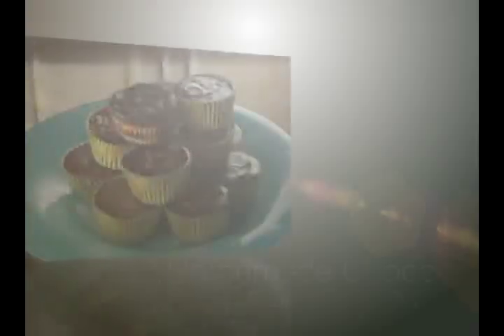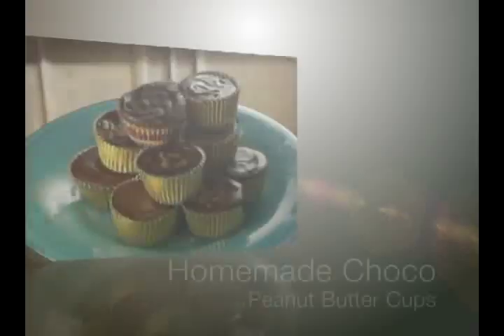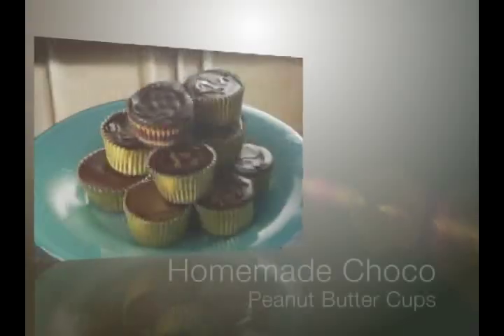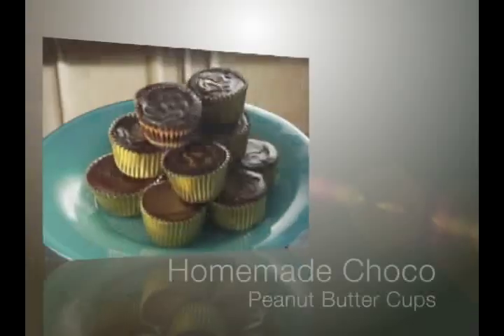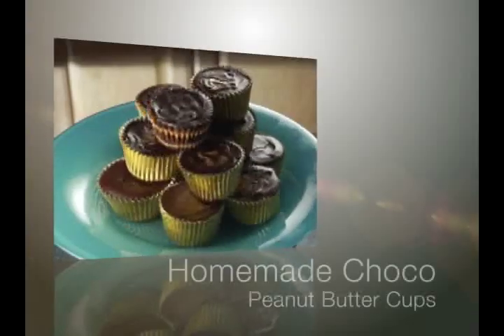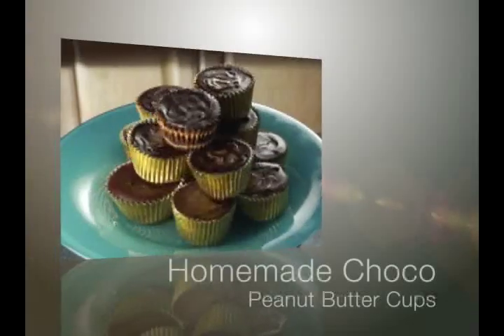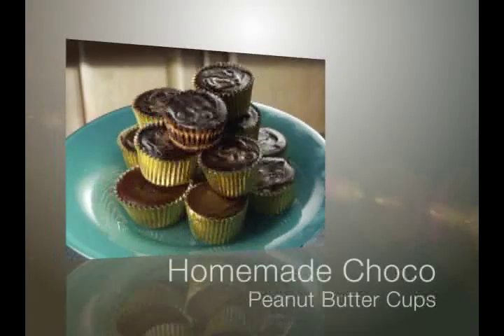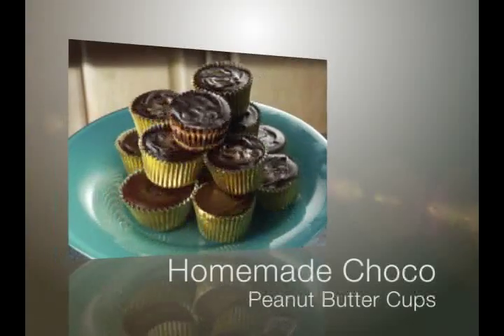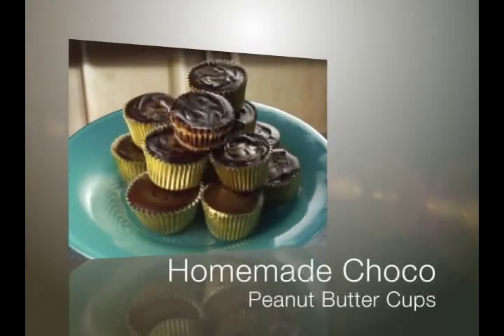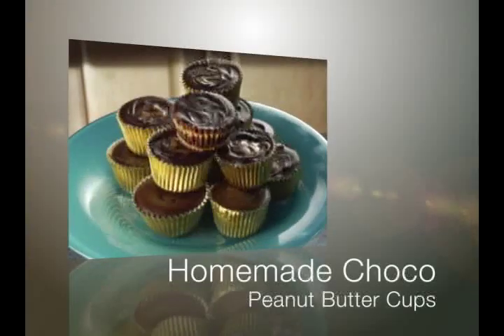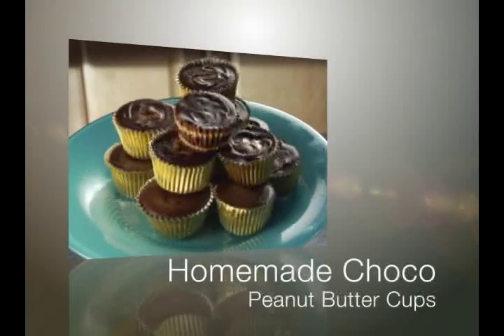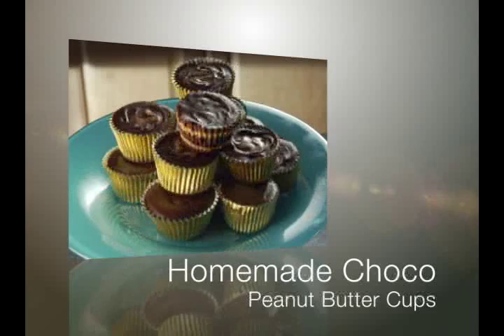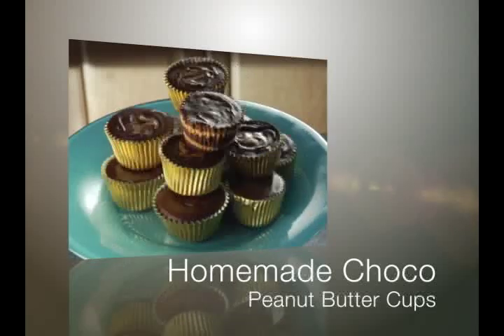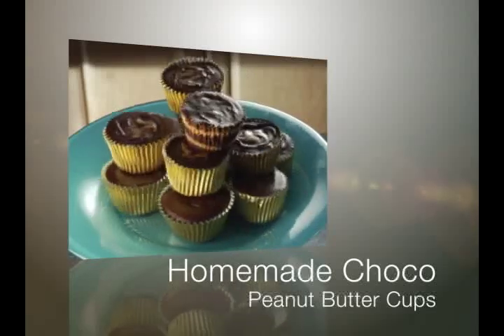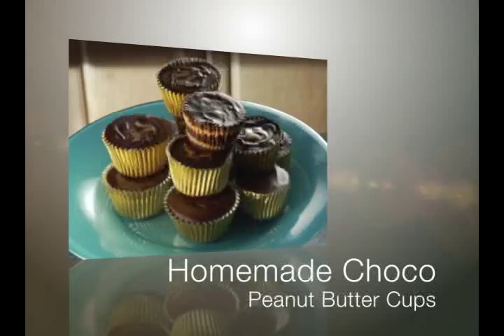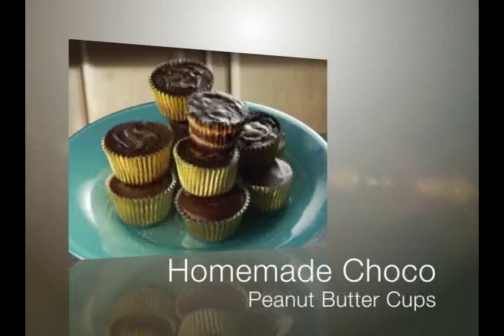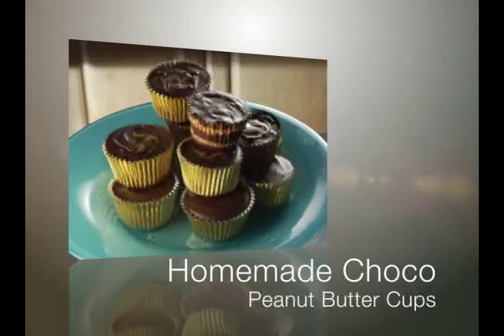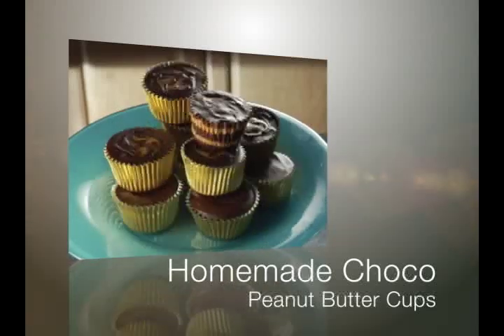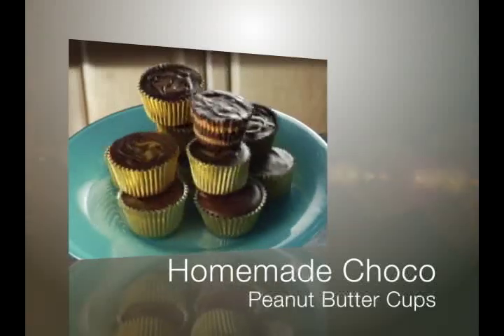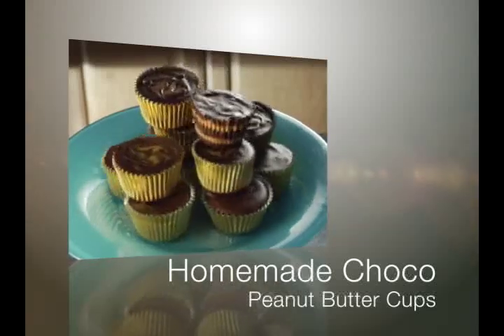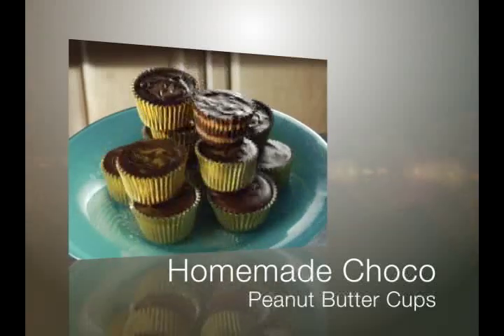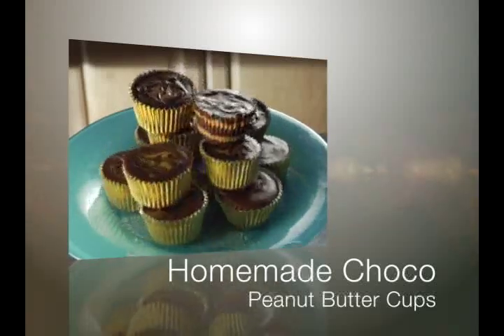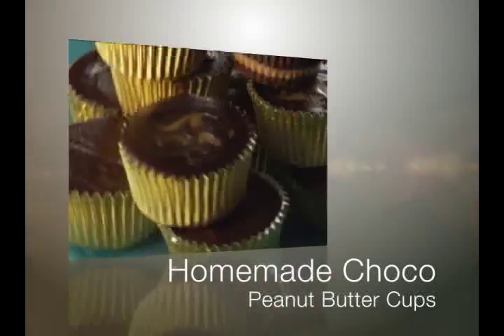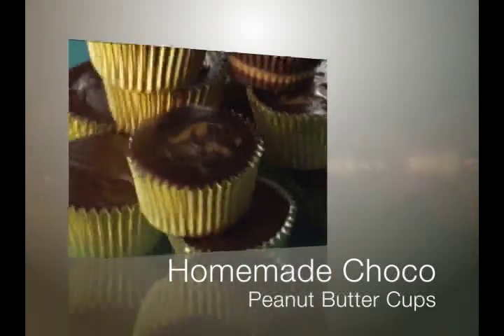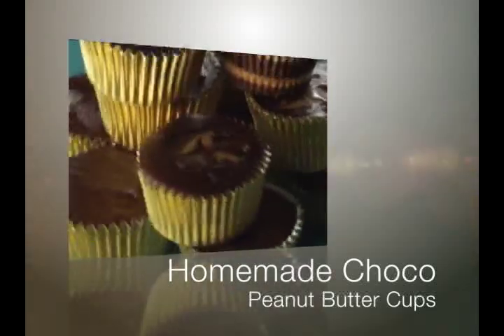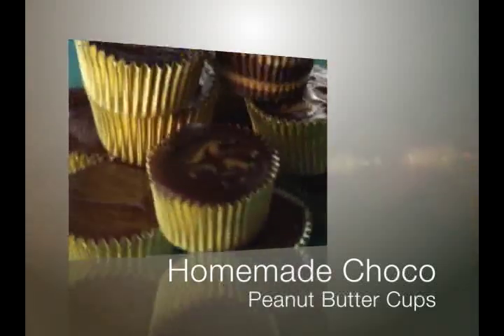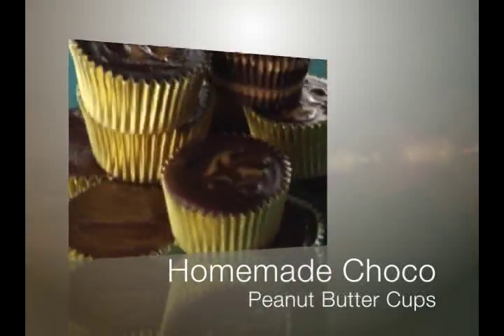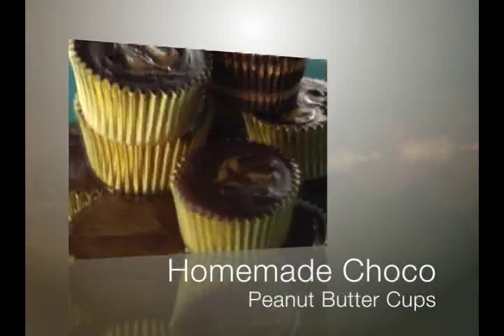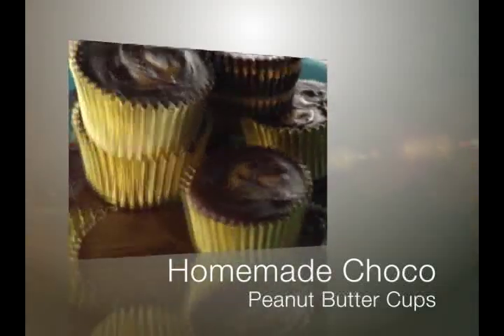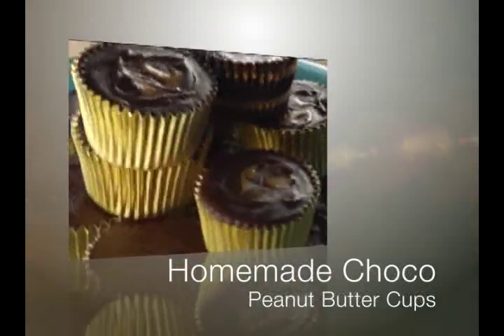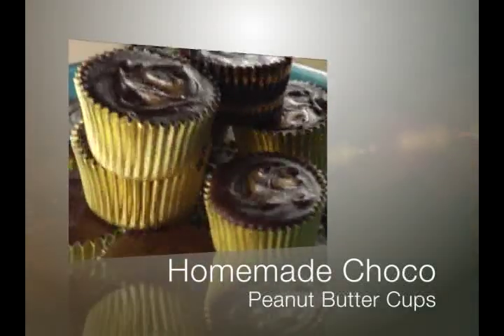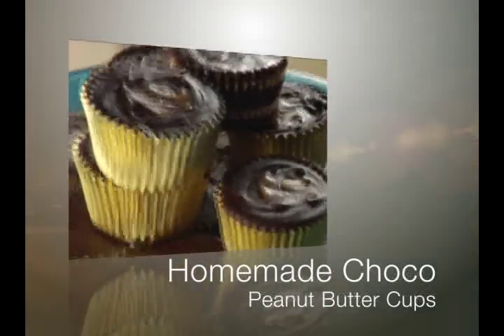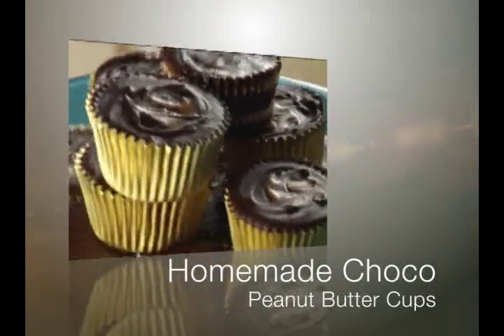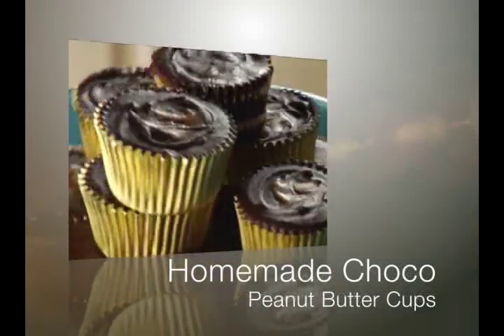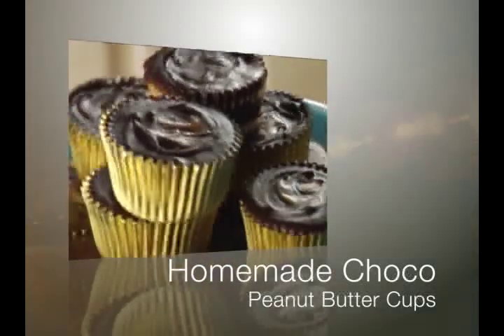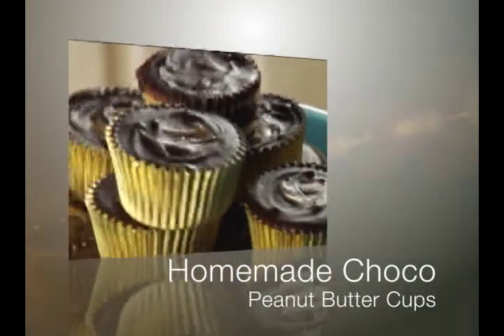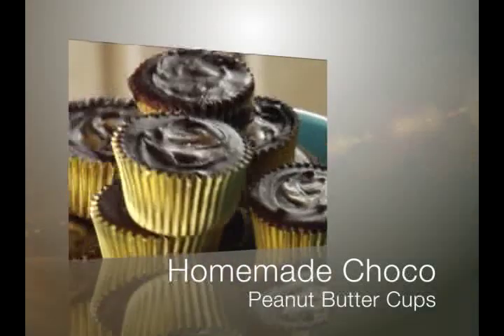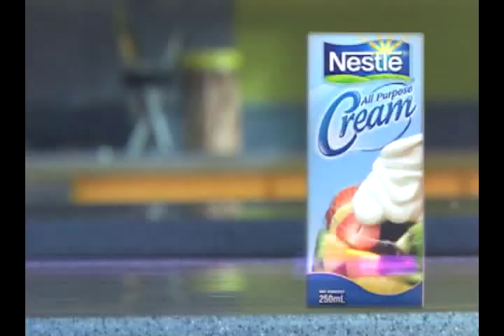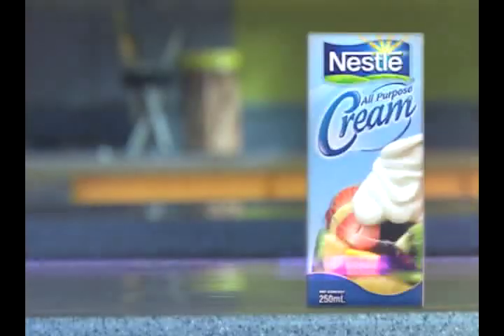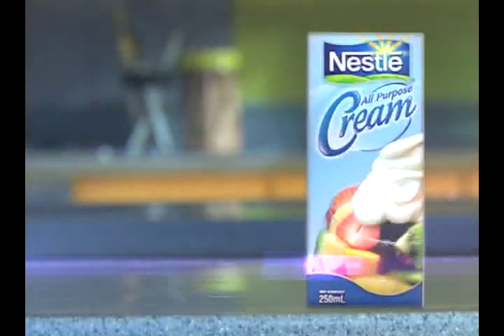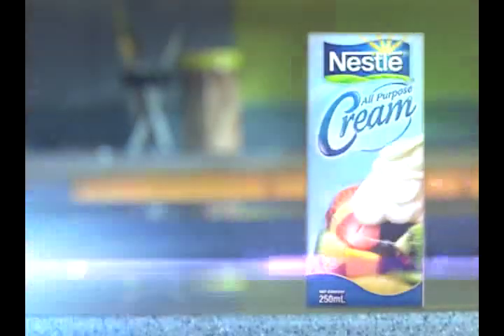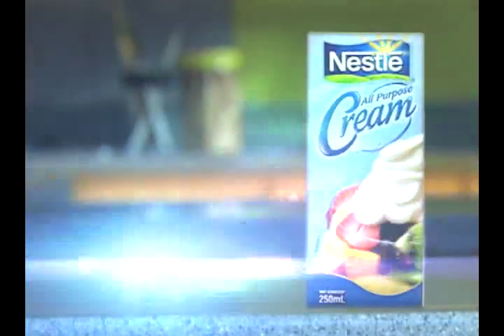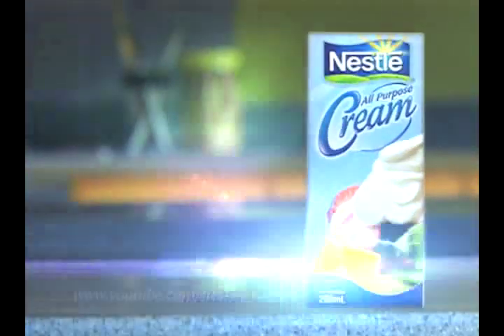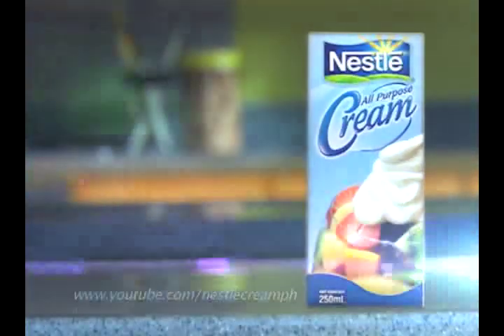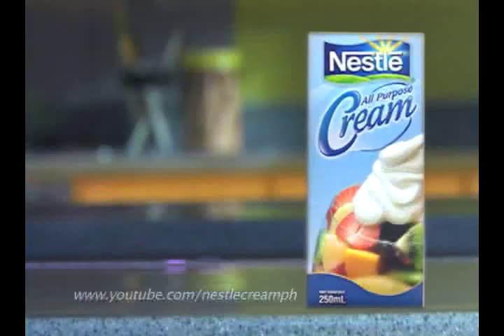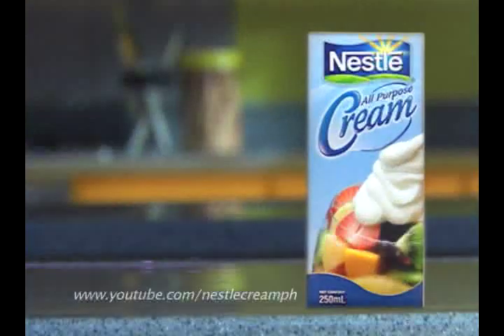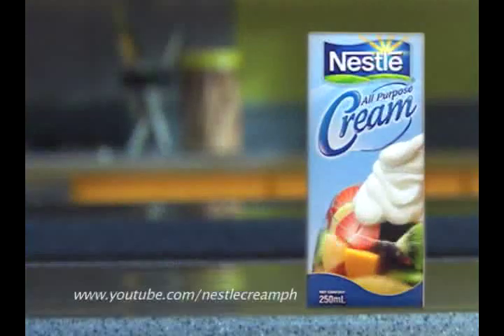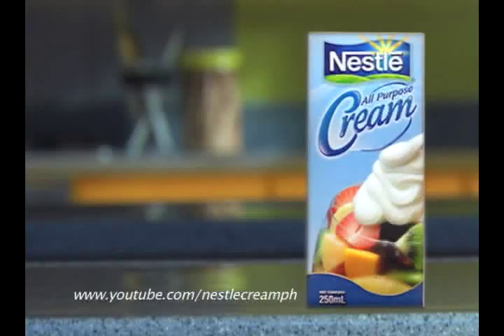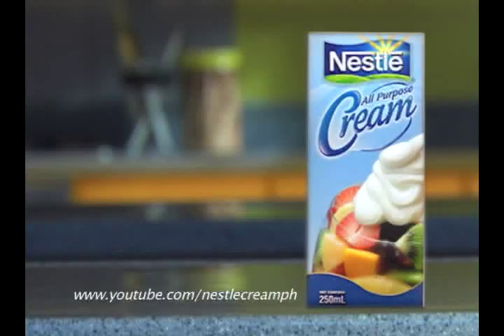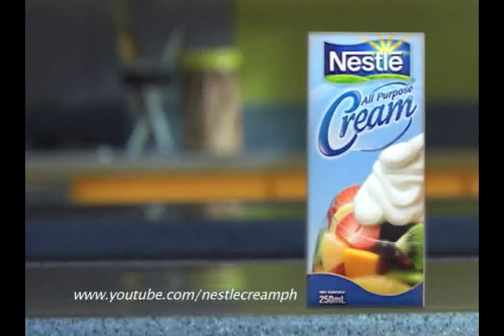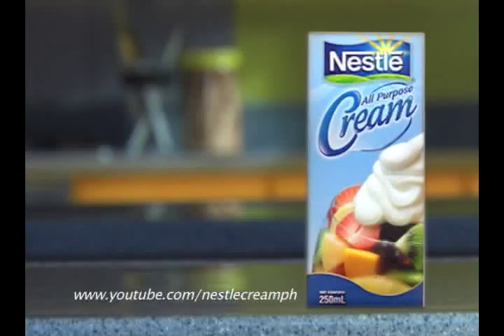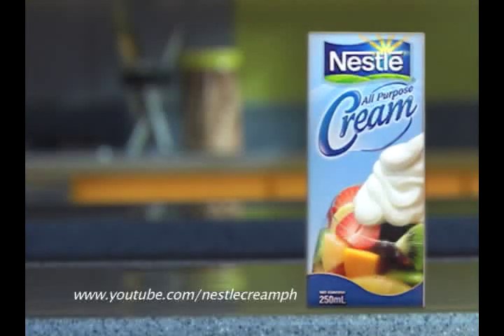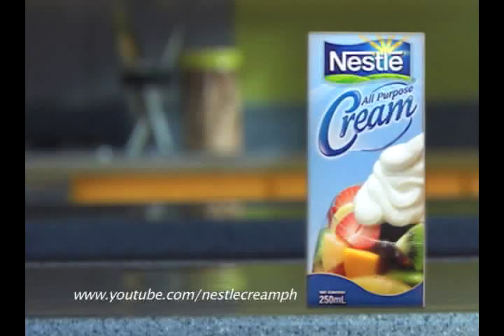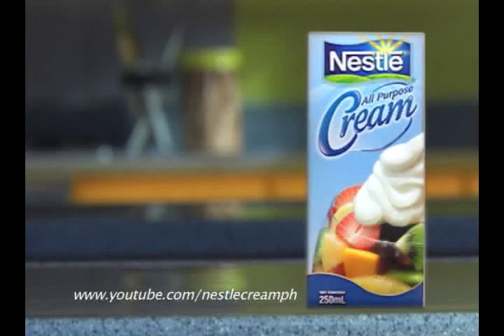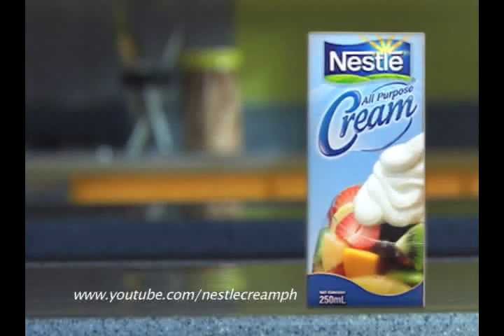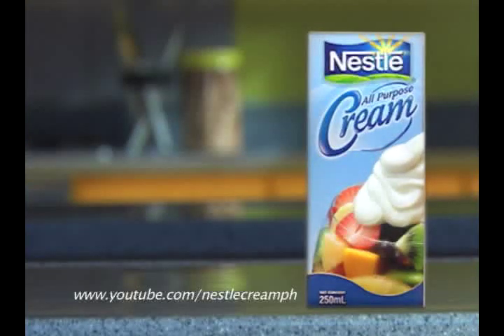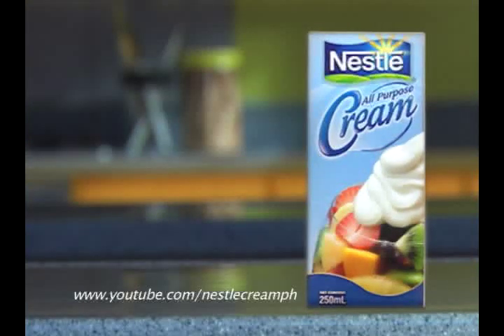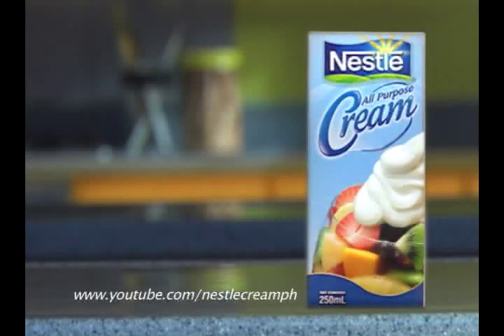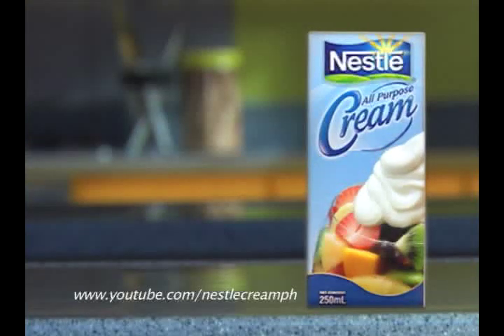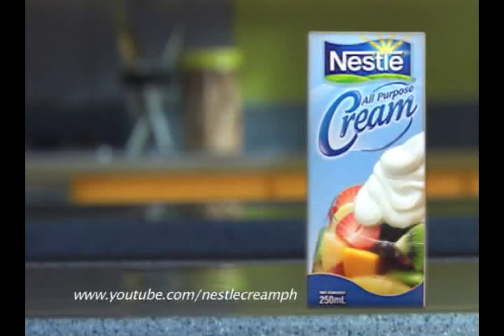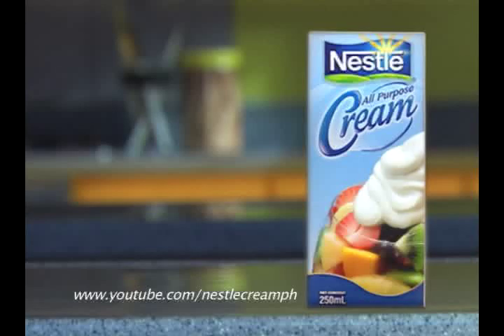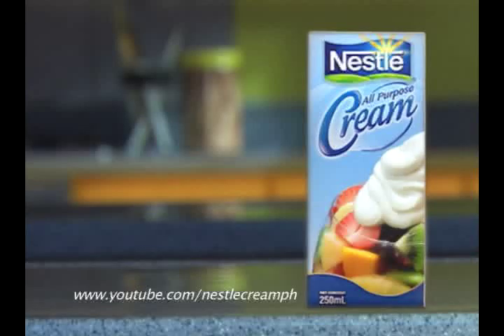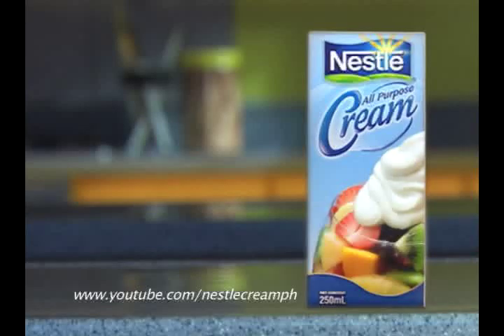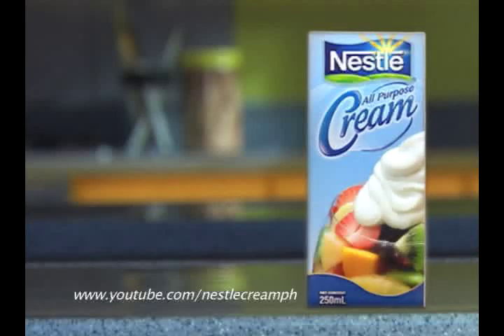Homemade Choco Peanut Butter Cups — a delicious new way to enjoy your favorite Nestle cream. Try it today!